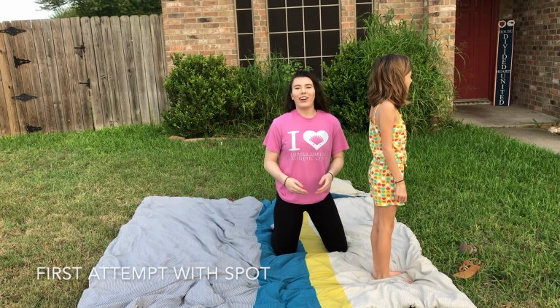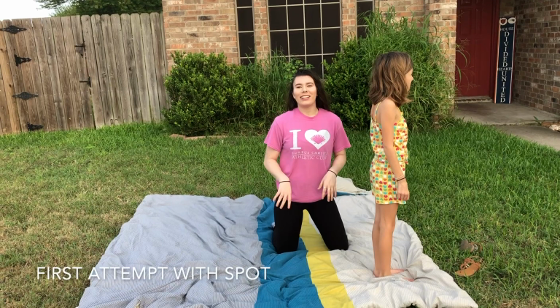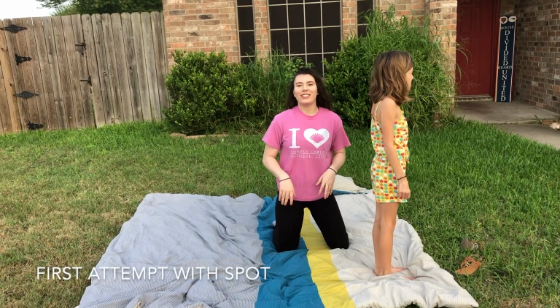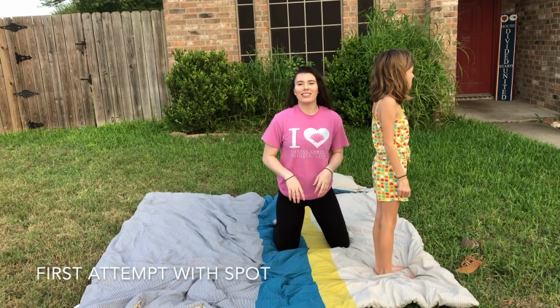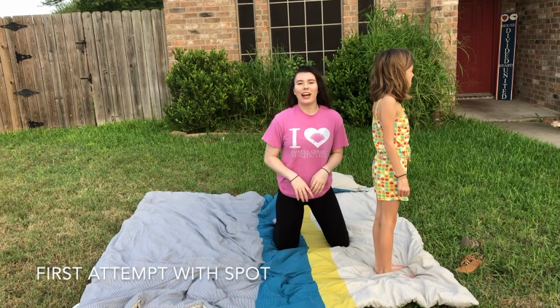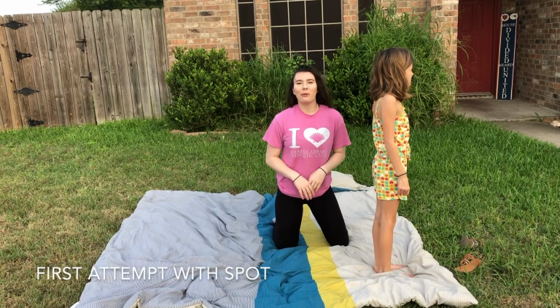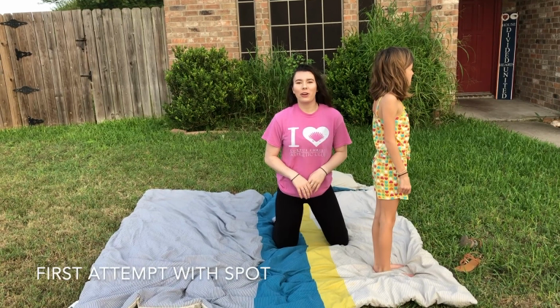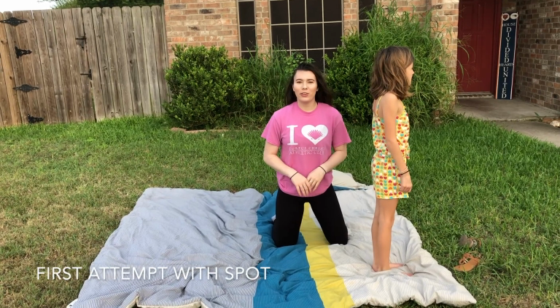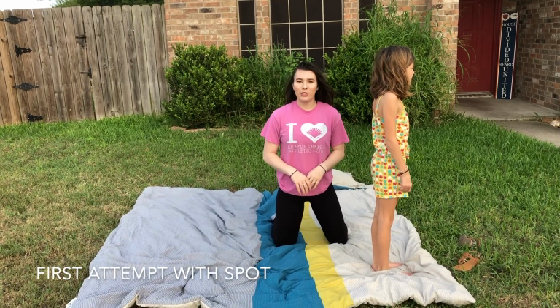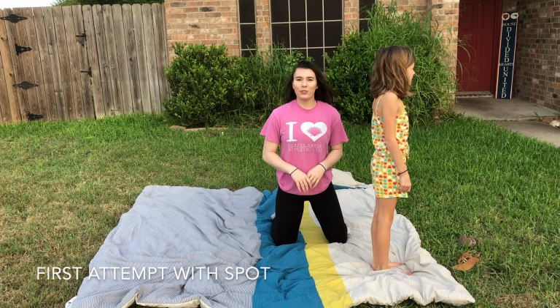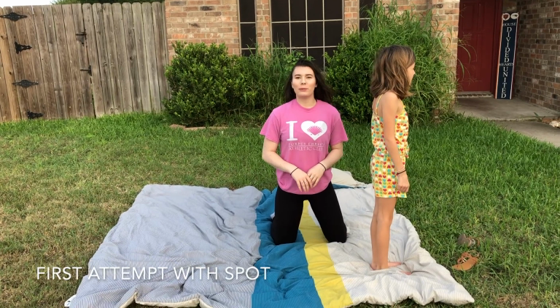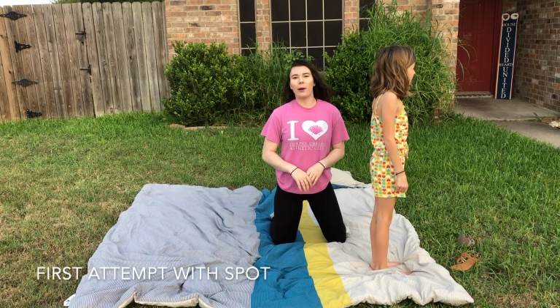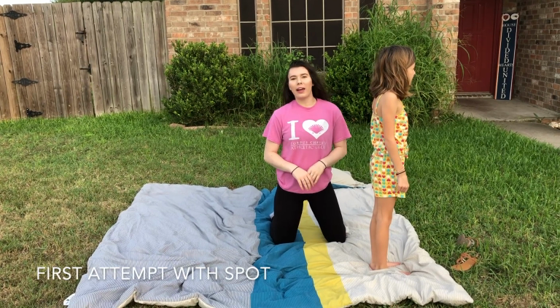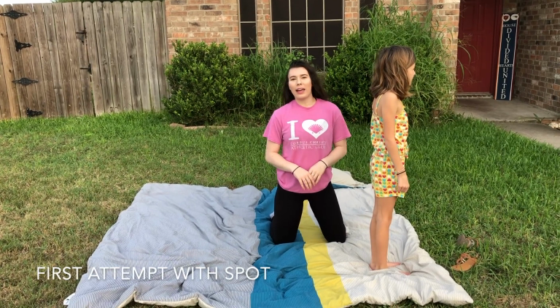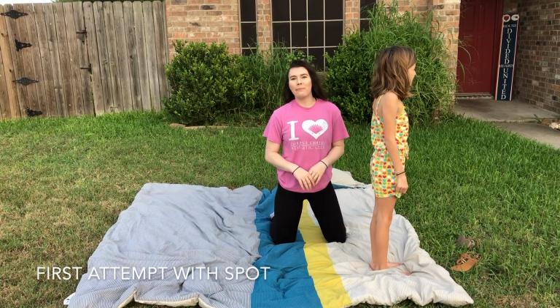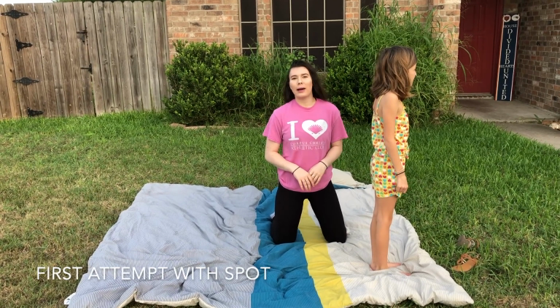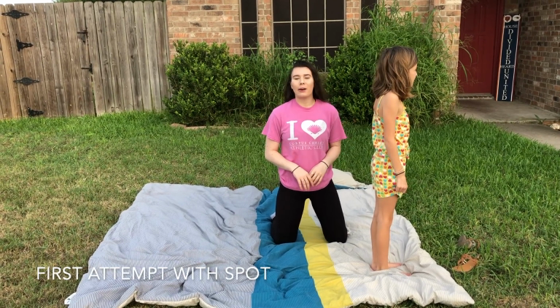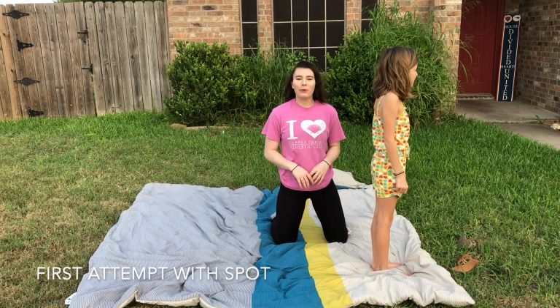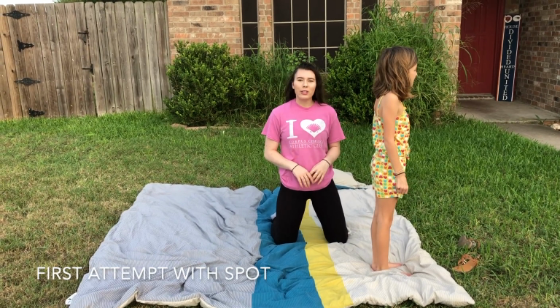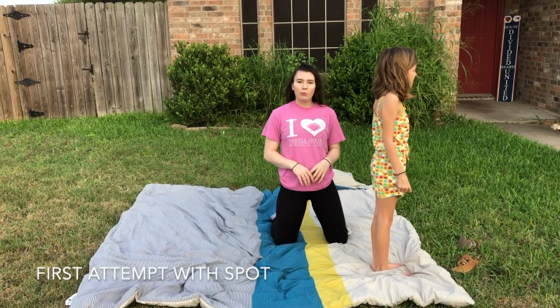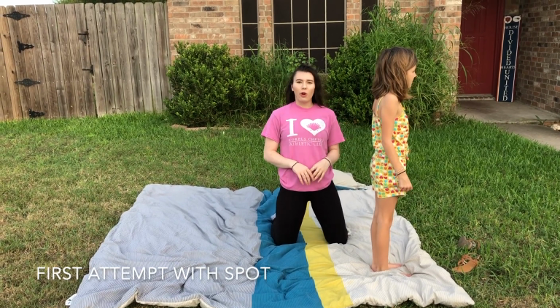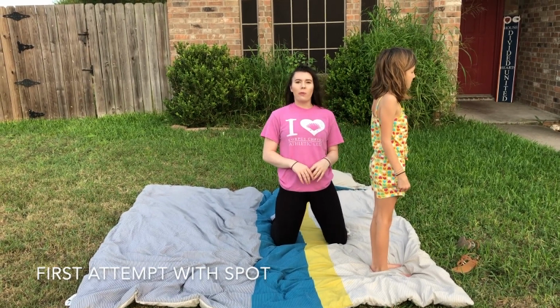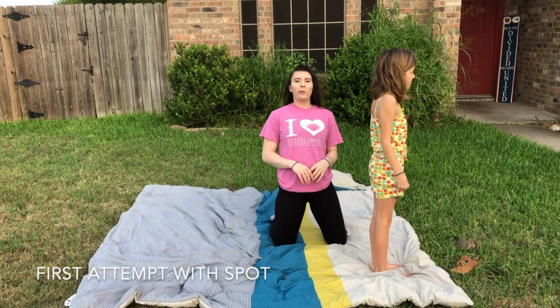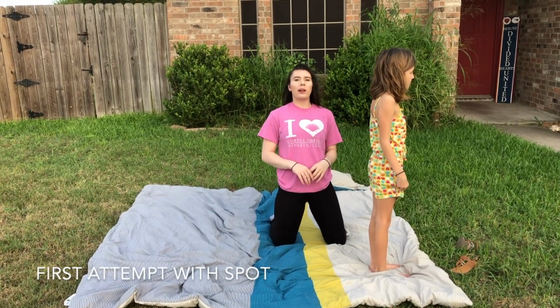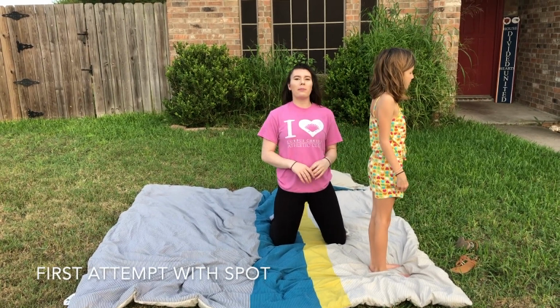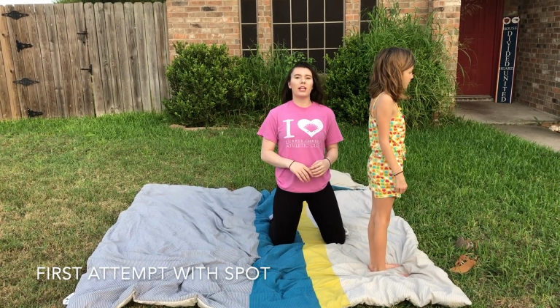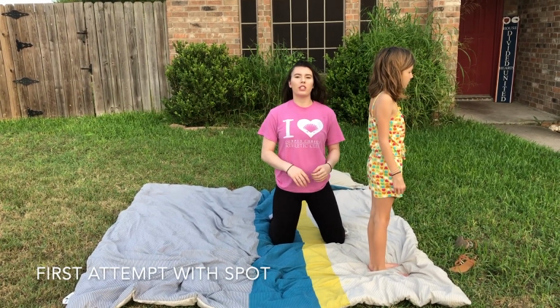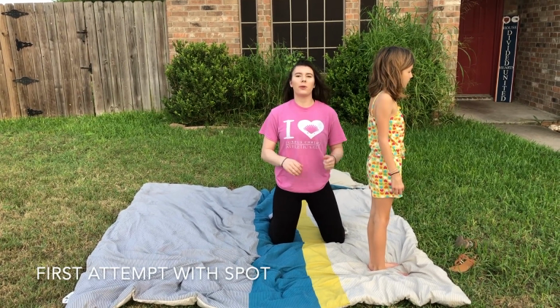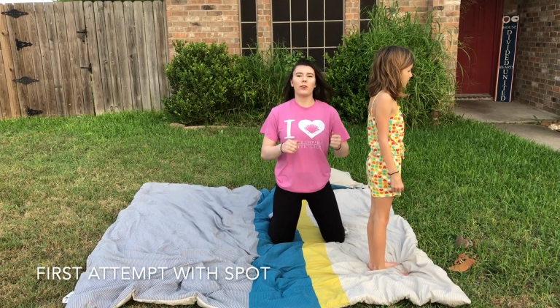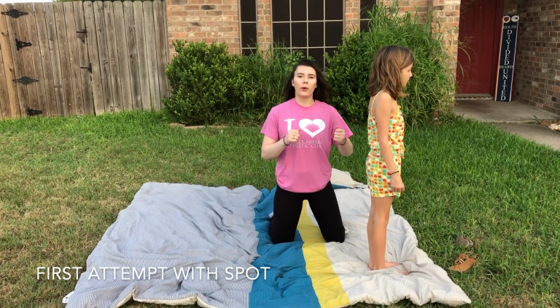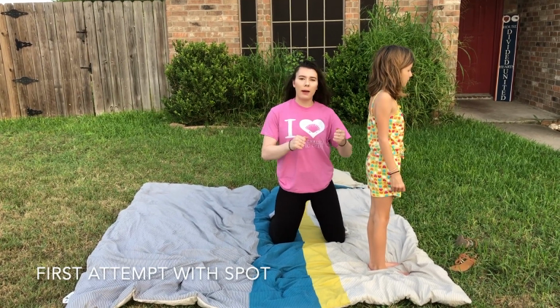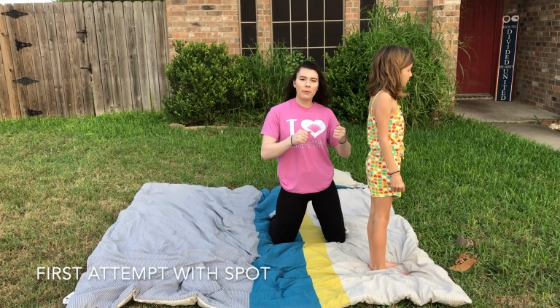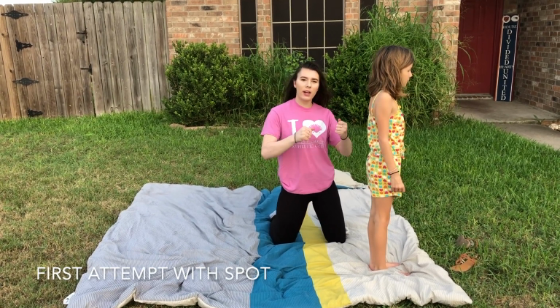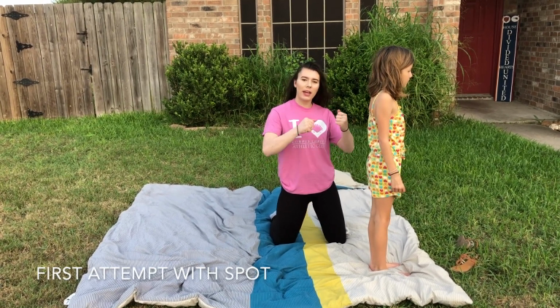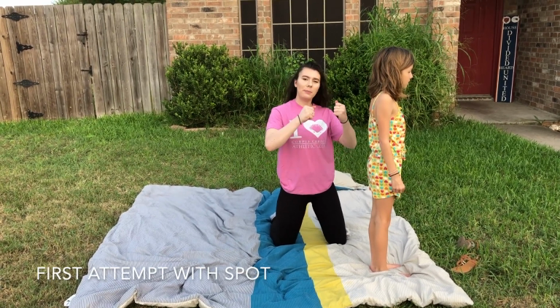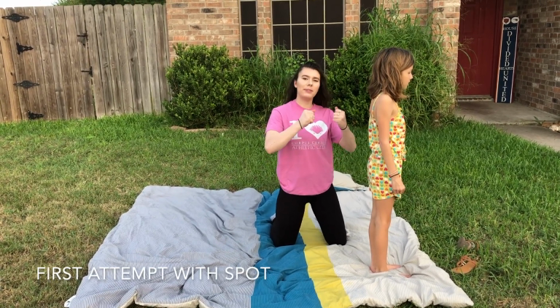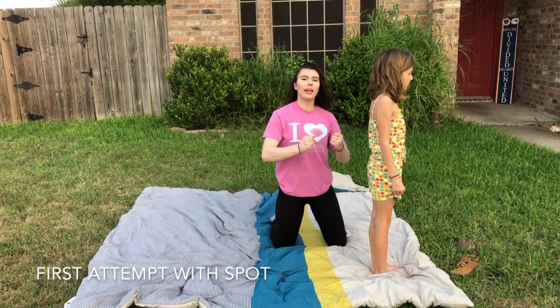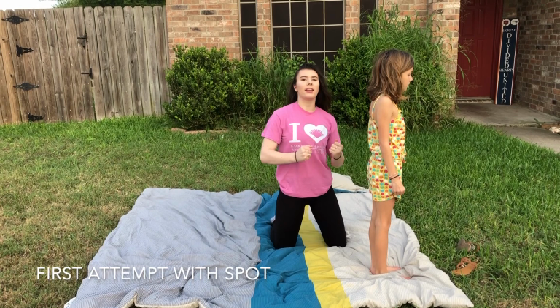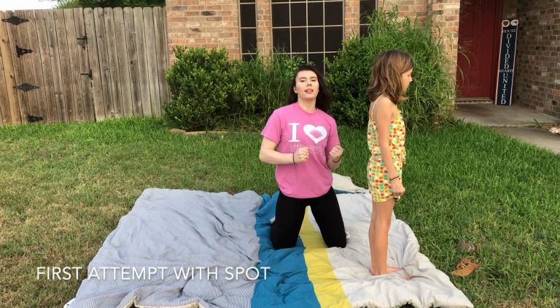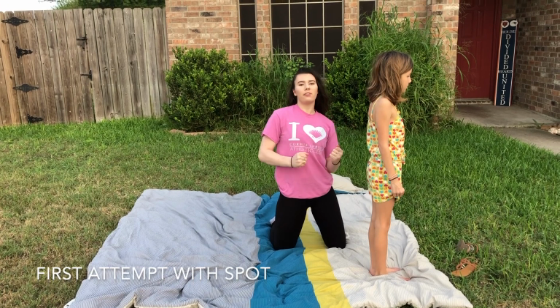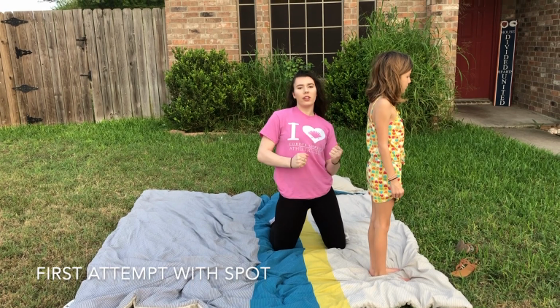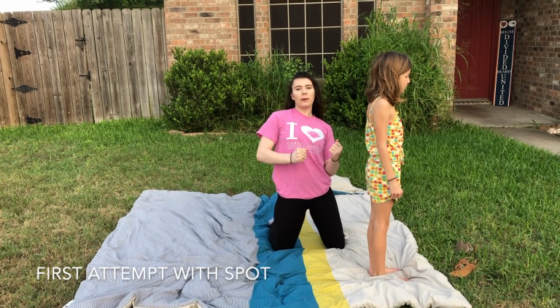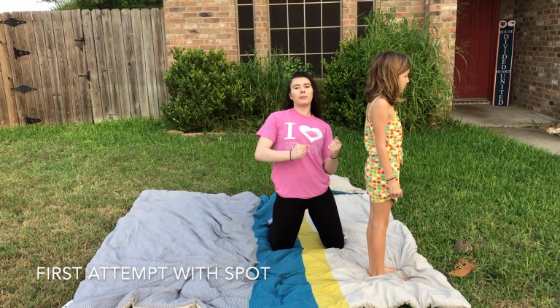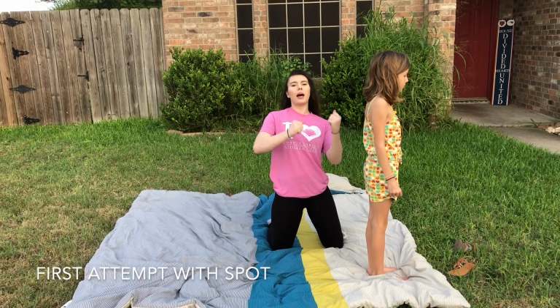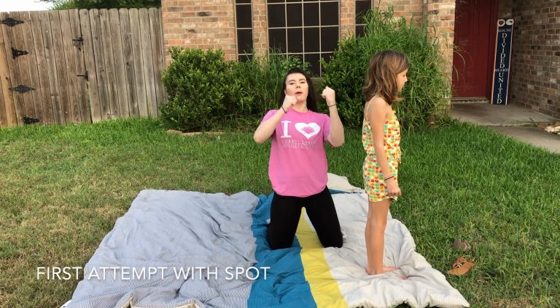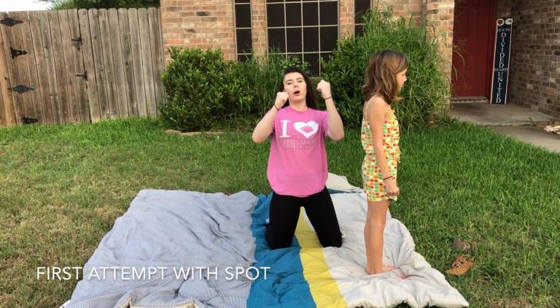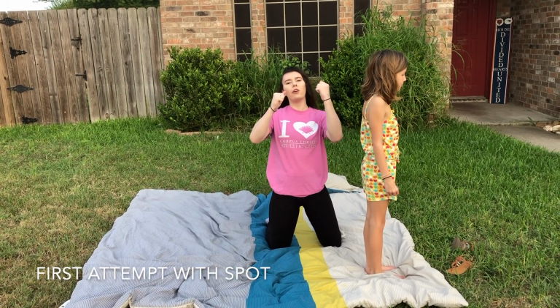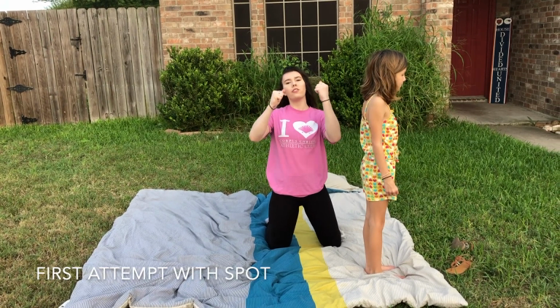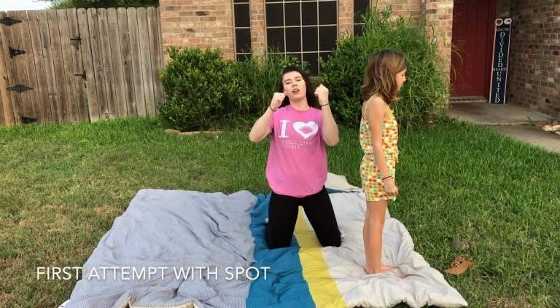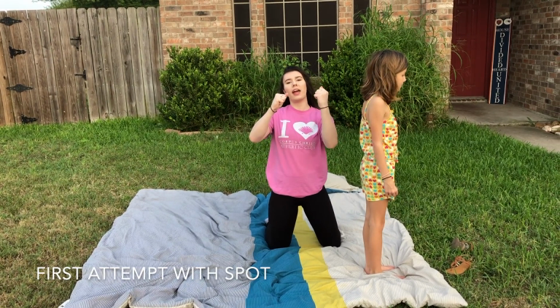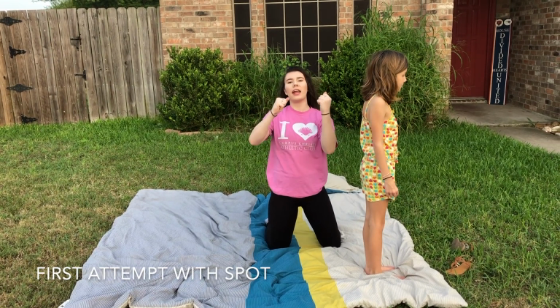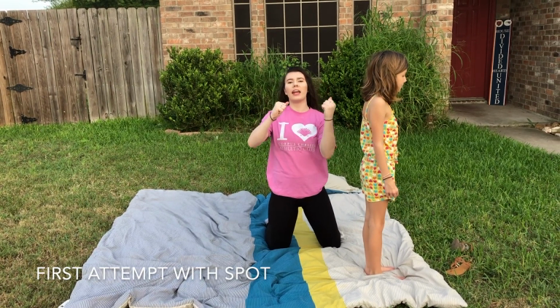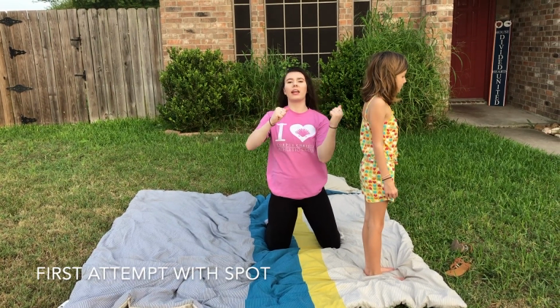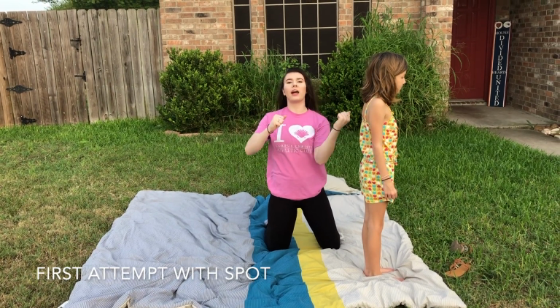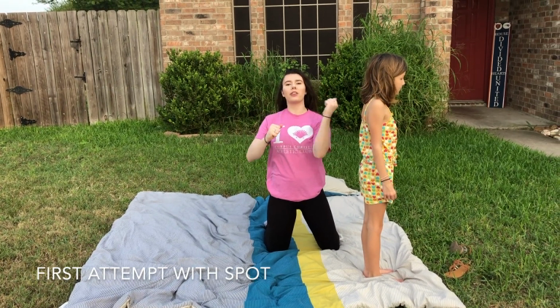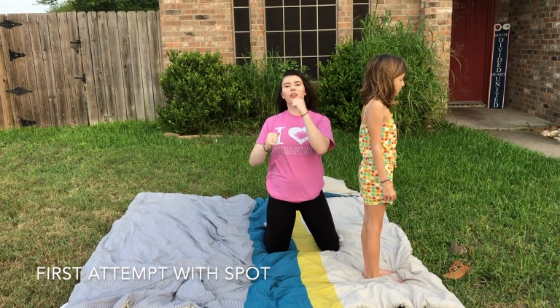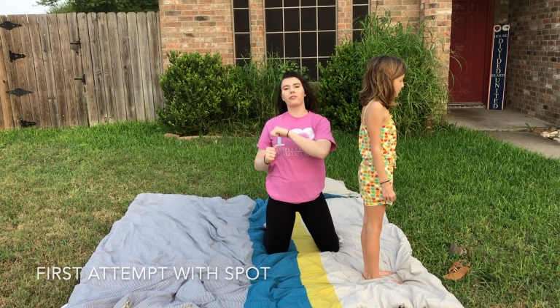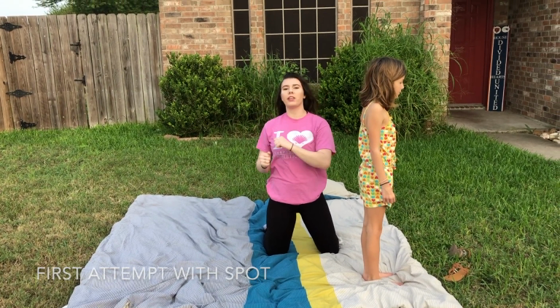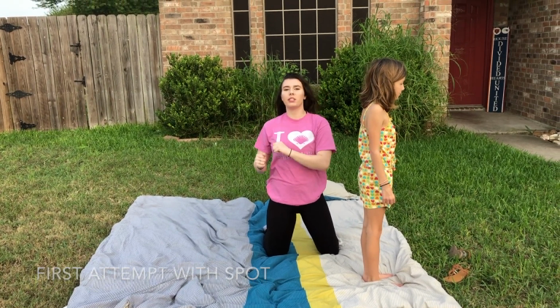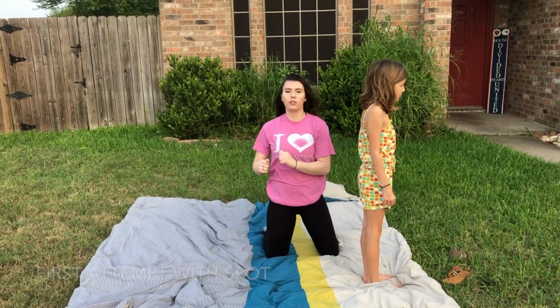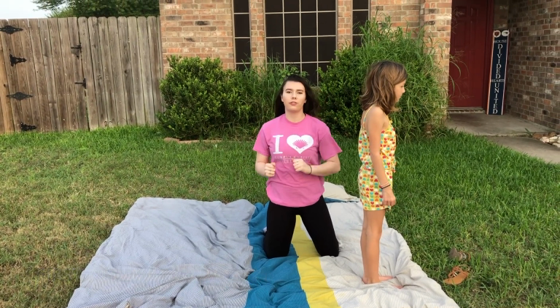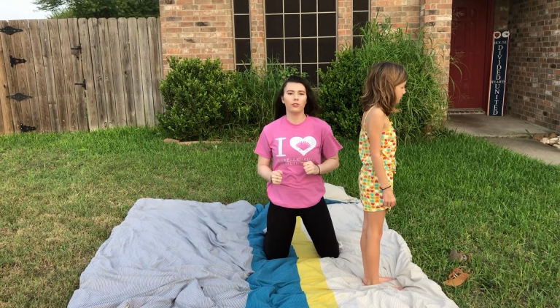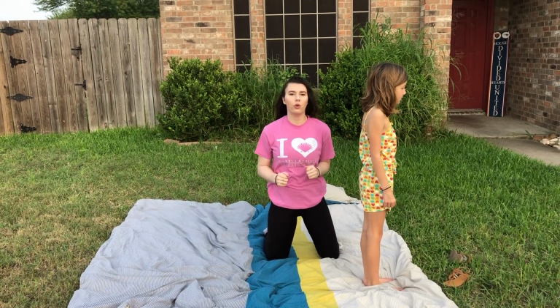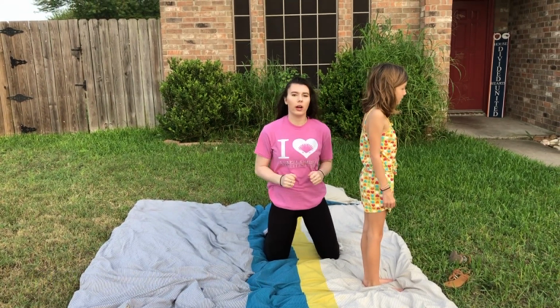Alright, so this is how we're going to spot a backwards roll. We want to make sure we grab their hips and lift their hips up over their head and guide their feet to the floor.